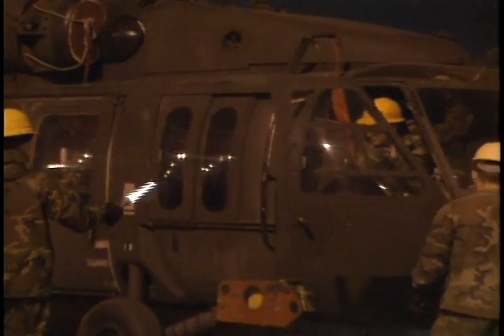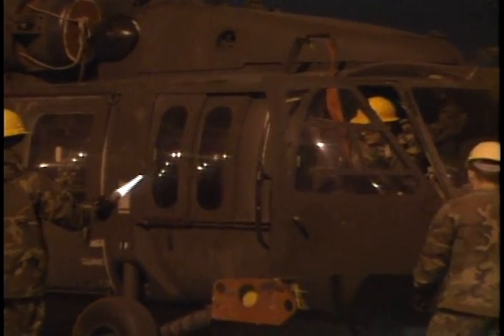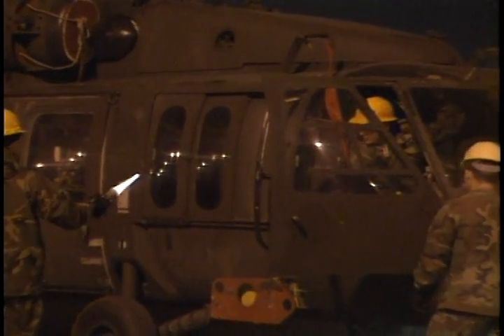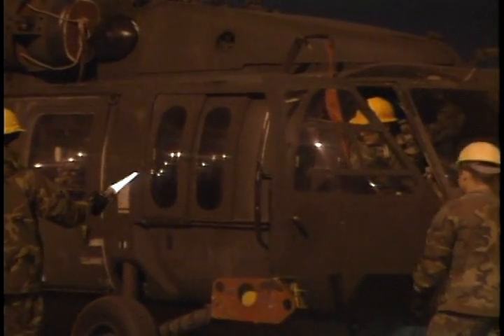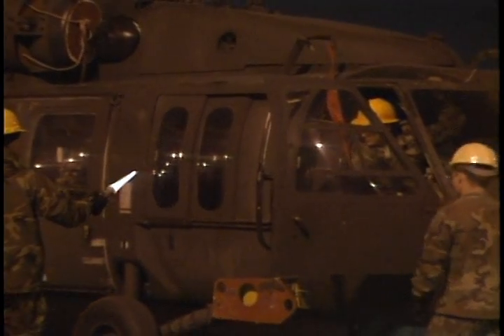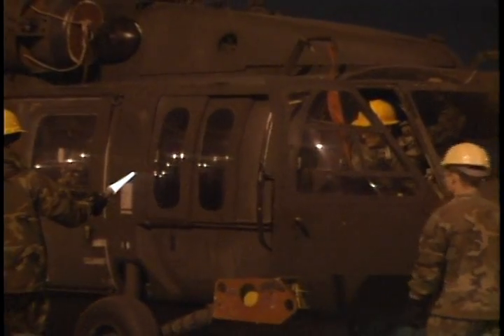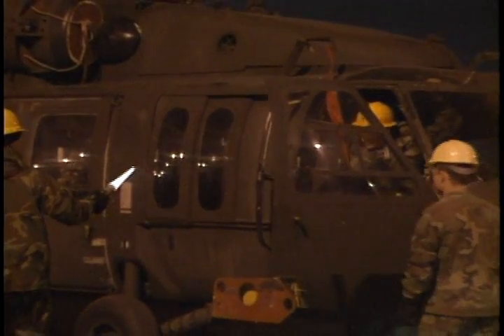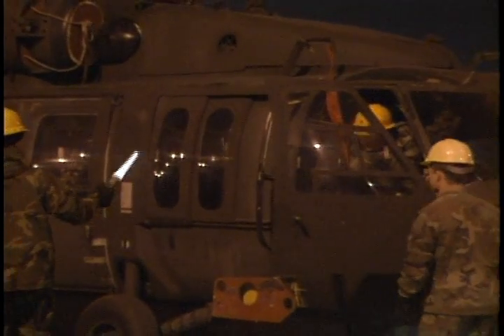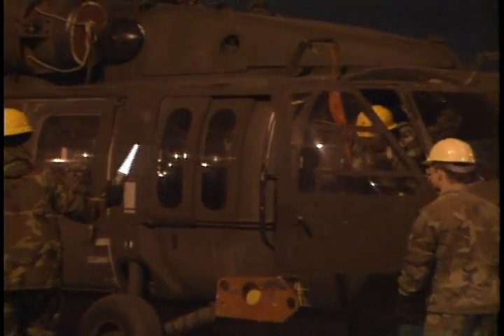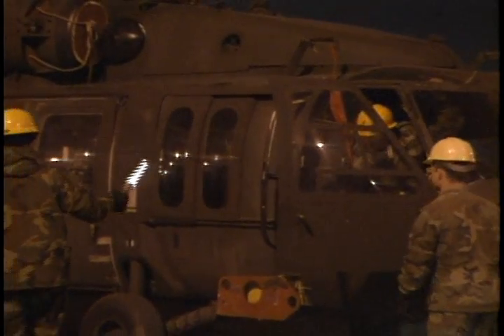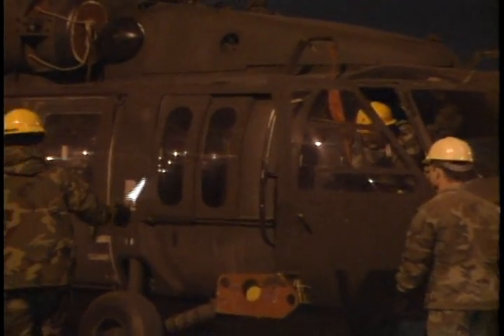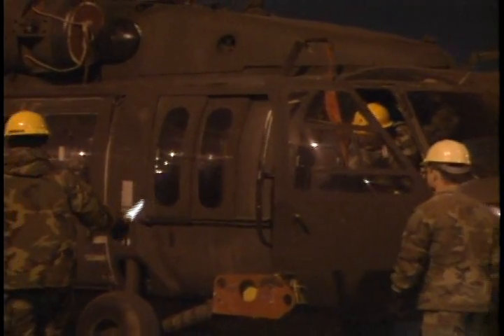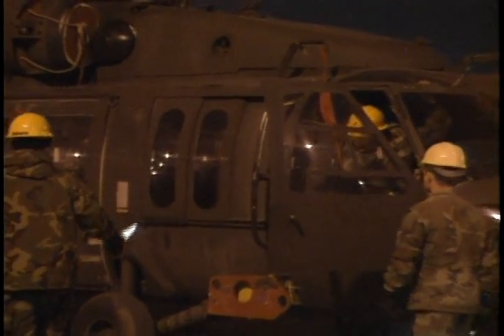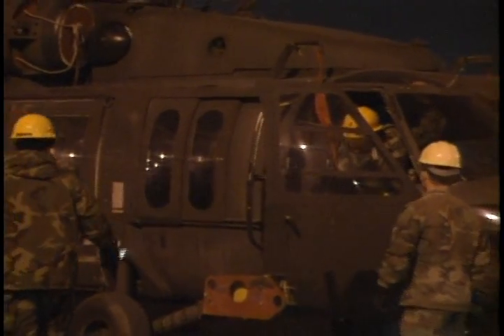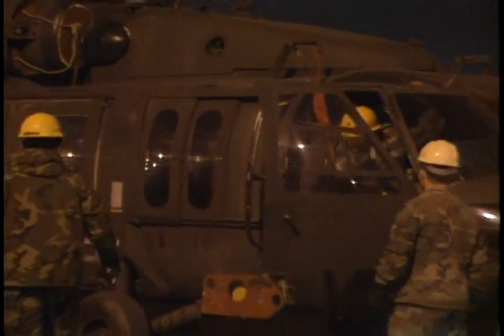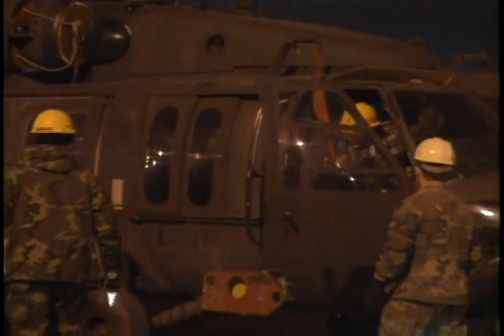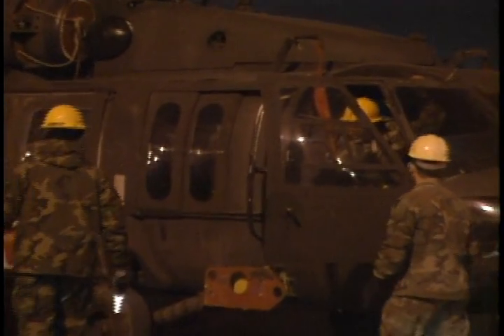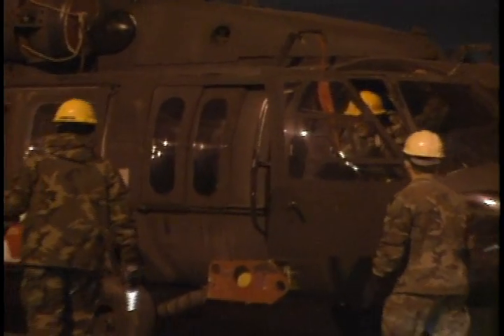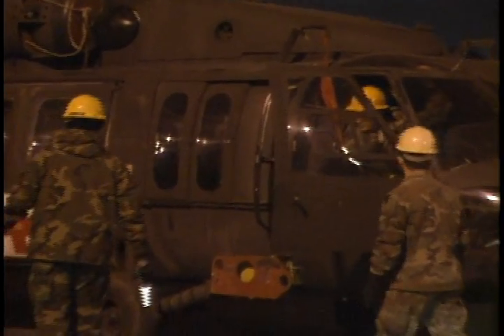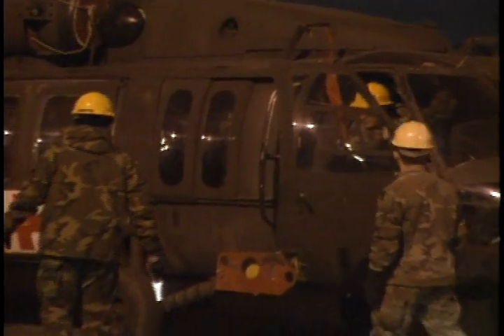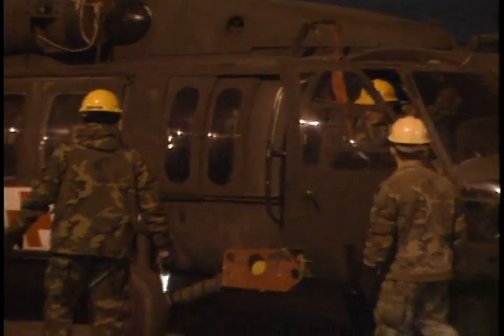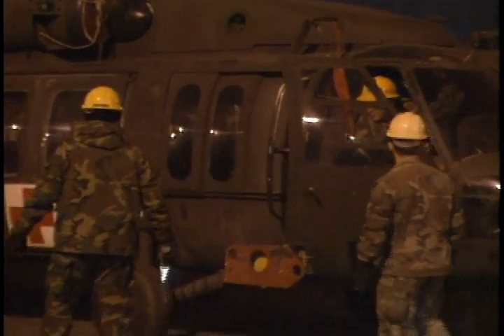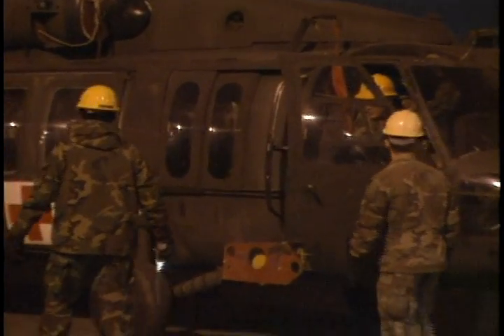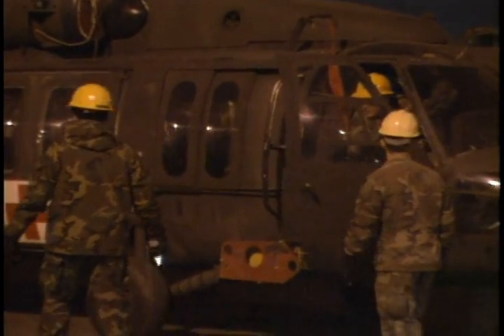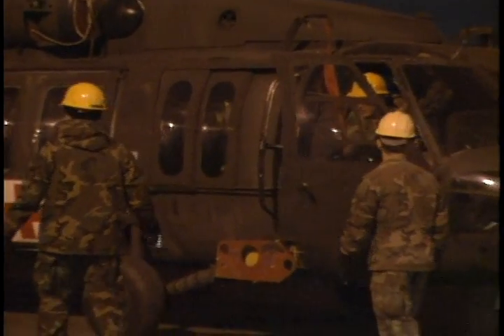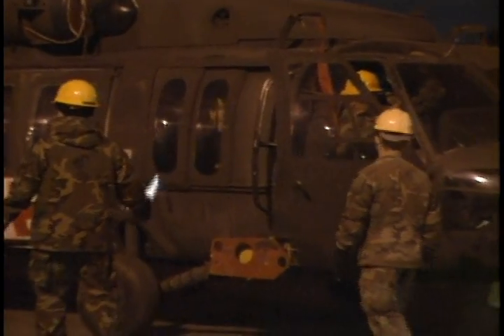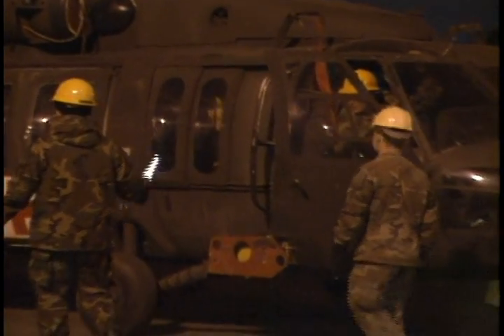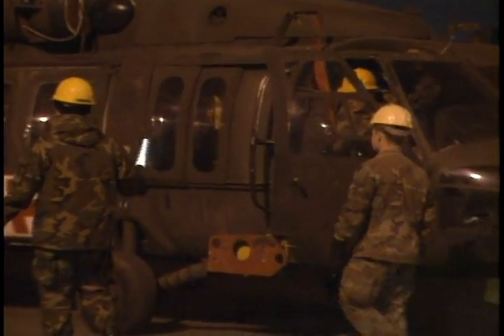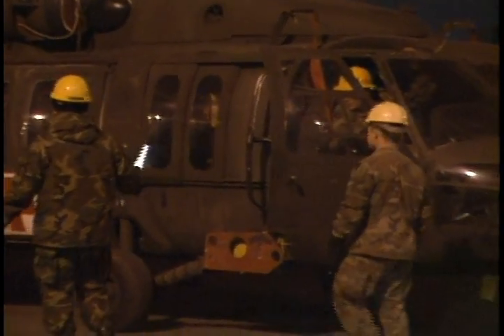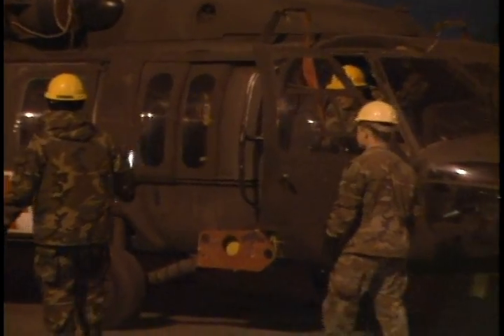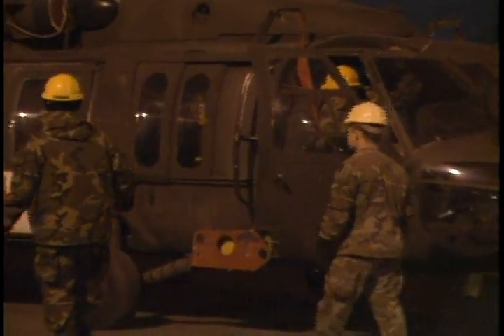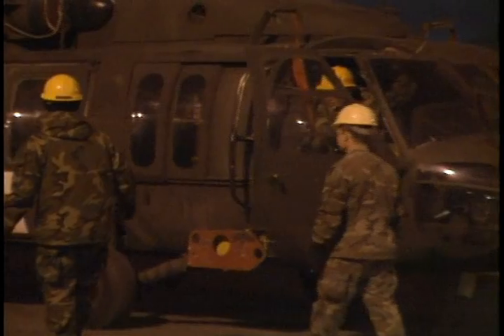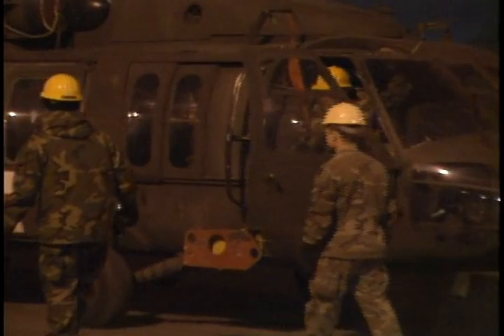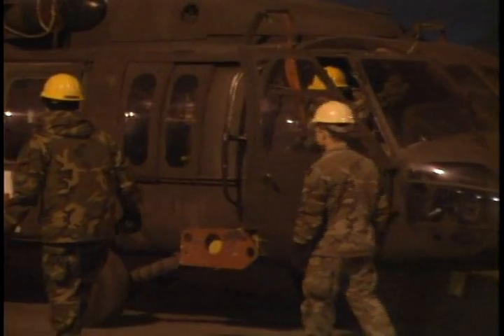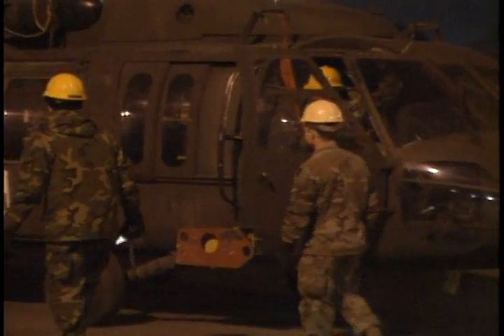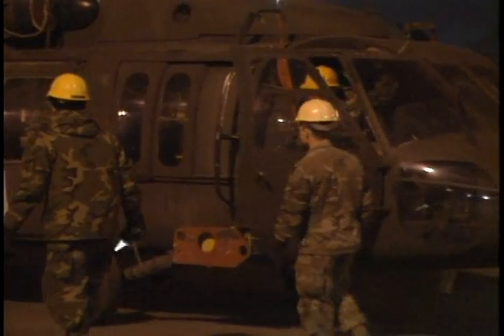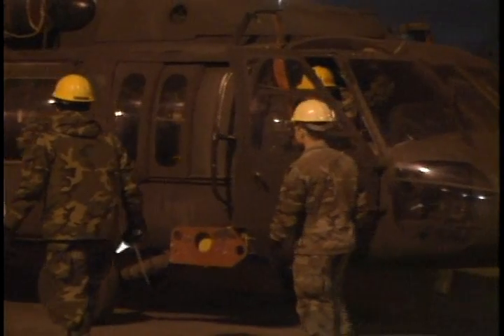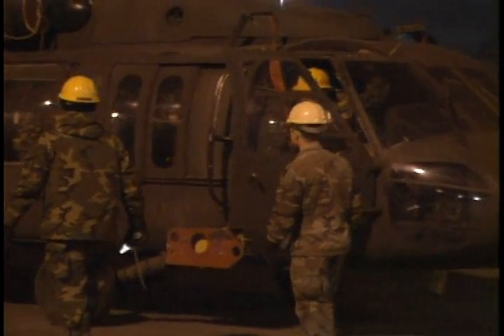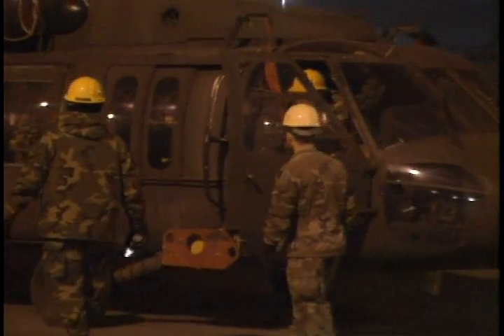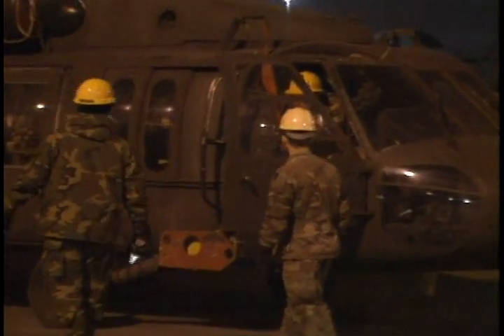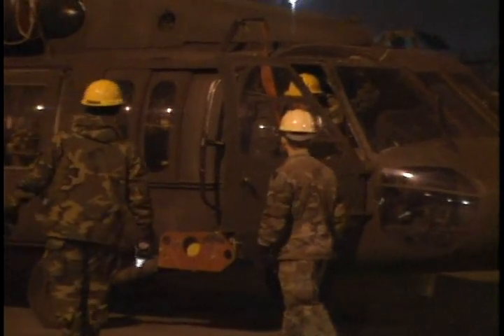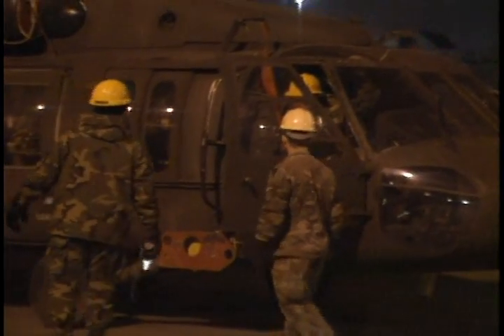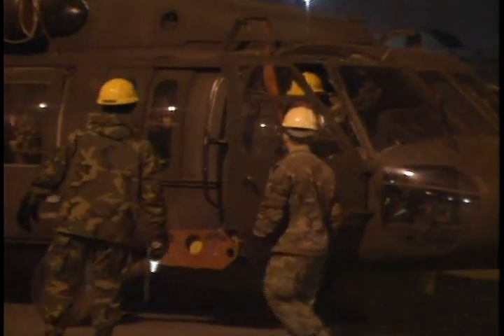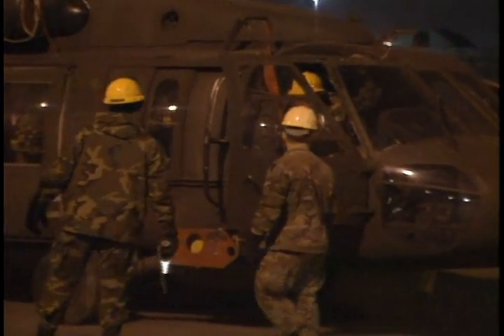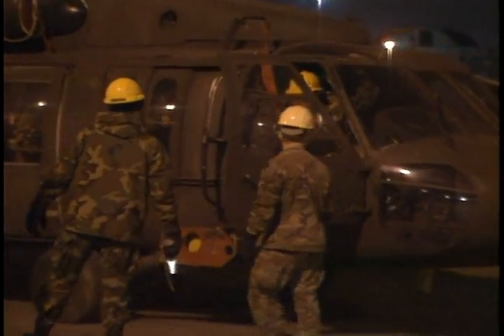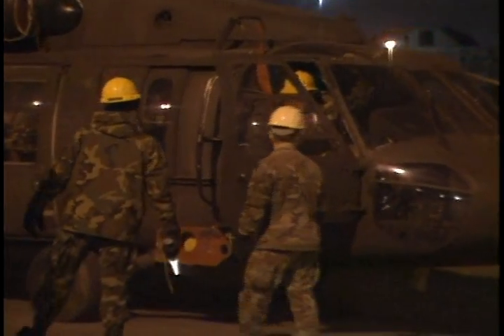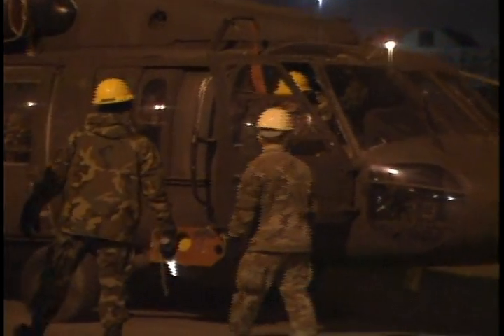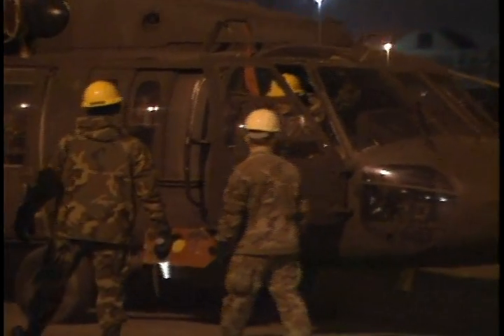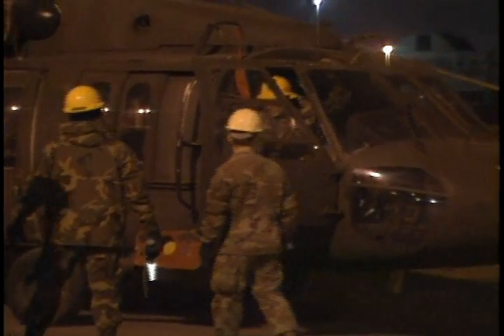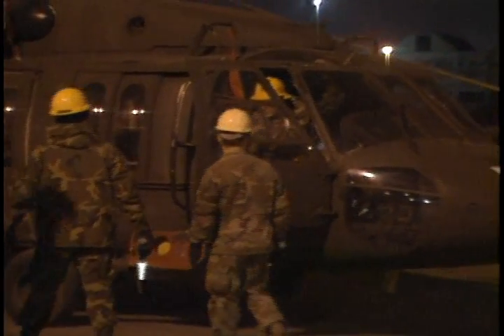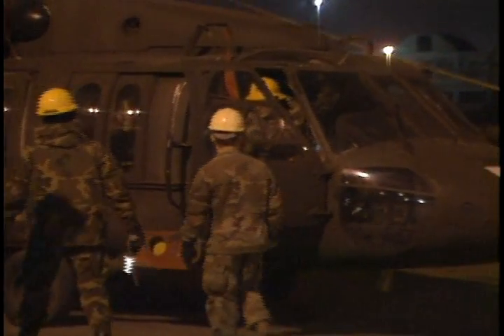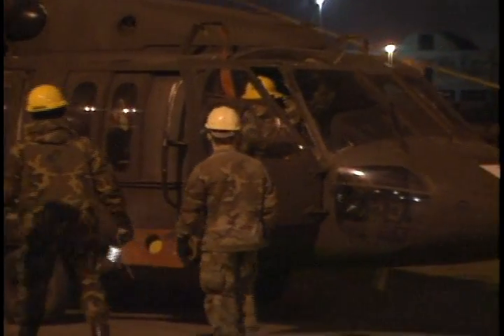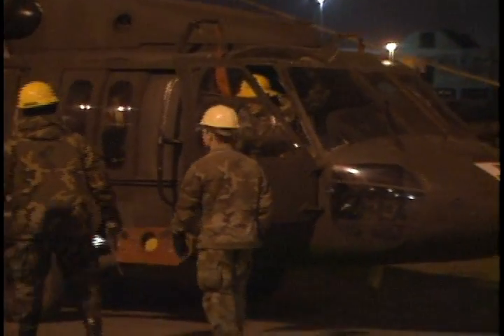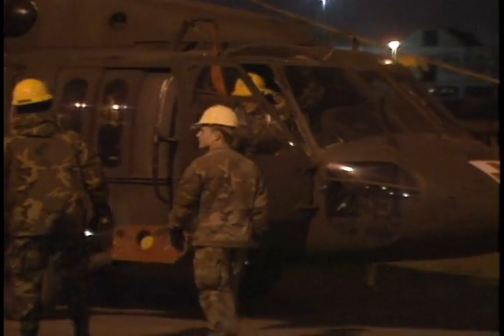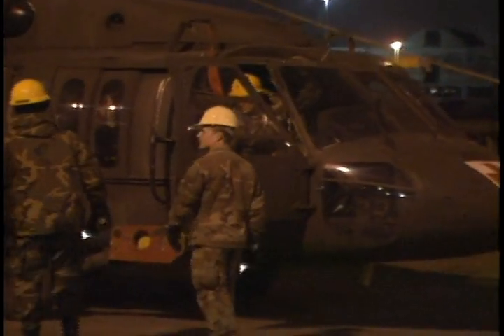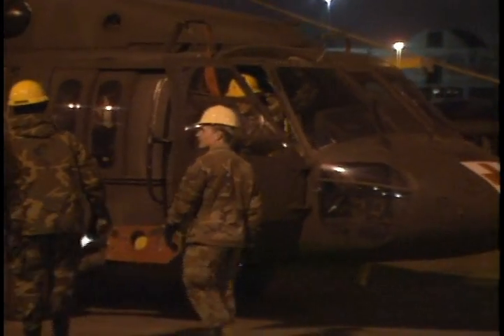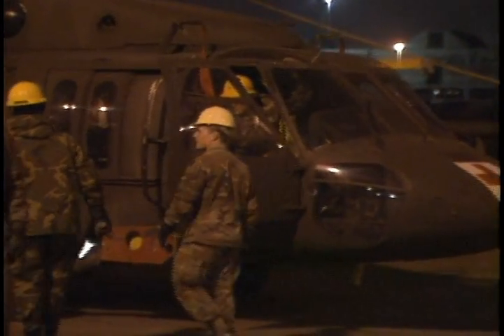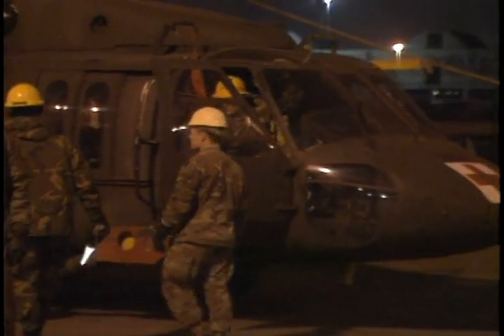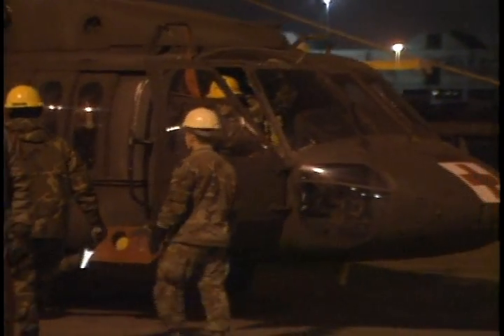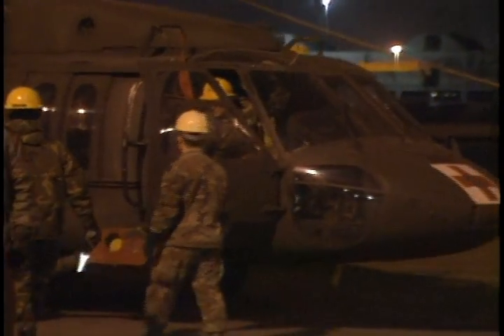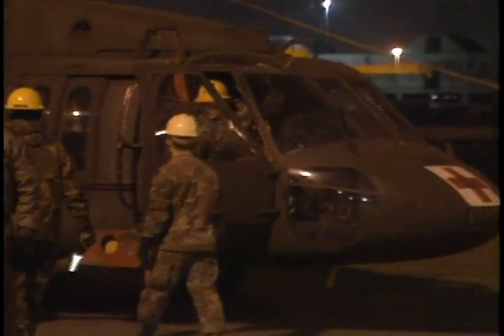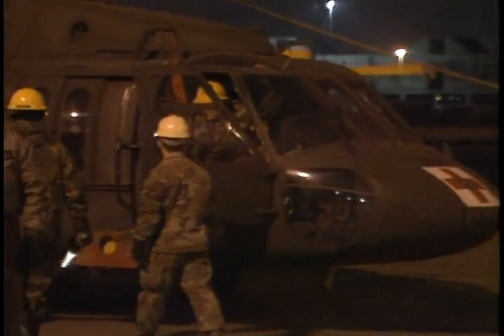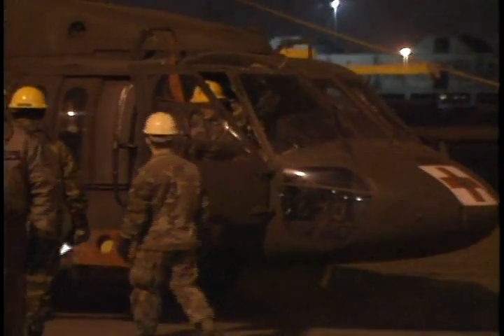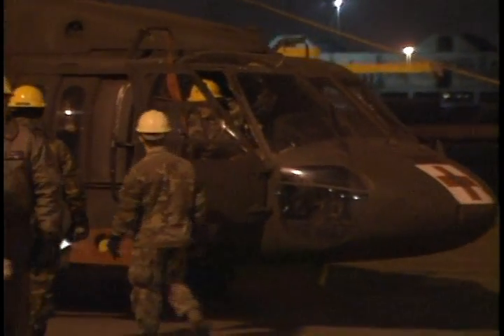B Company made it back to Germany just a few days before Christmas. In Livorno, Italy, I'm Specialist Mike Wetzel, AFN News.